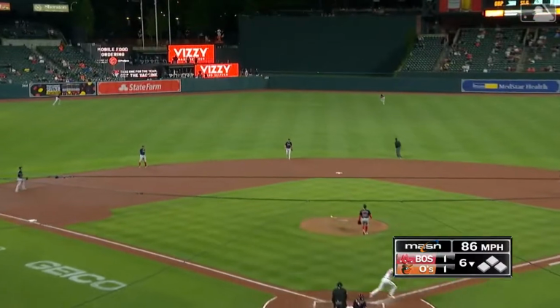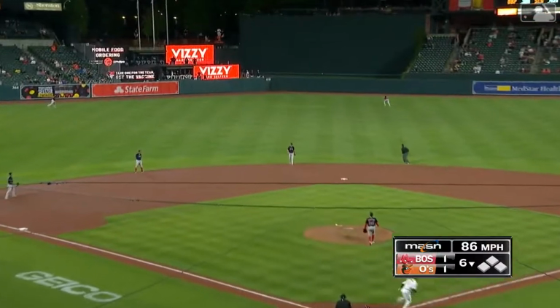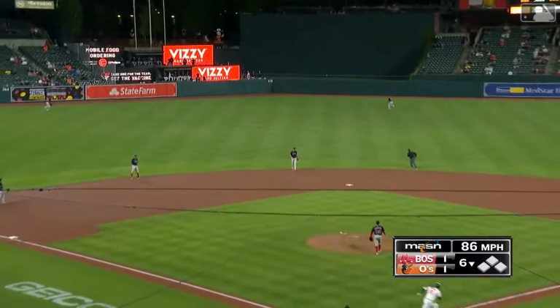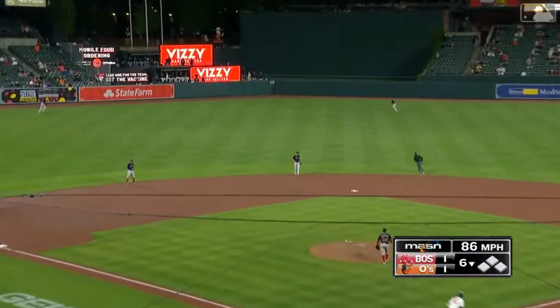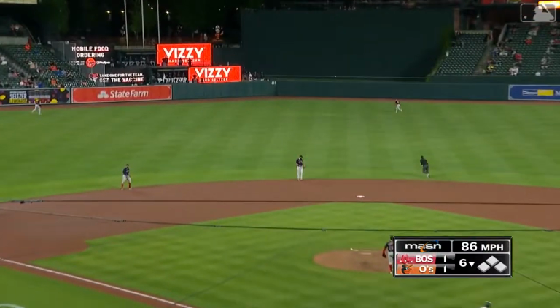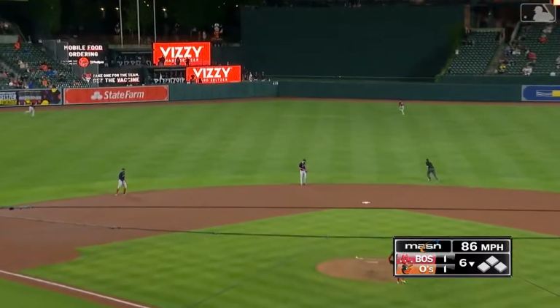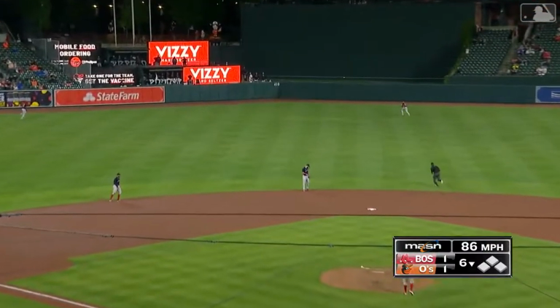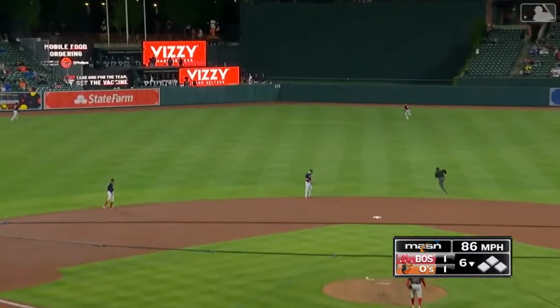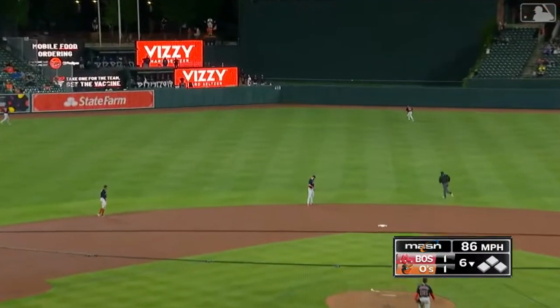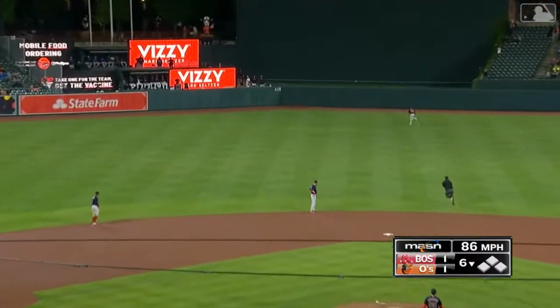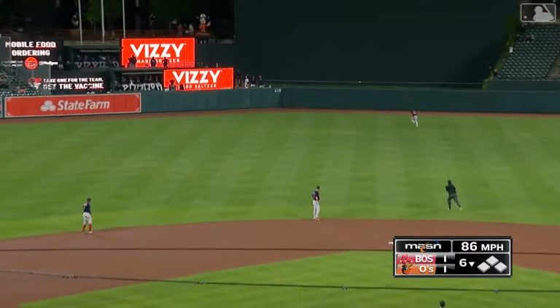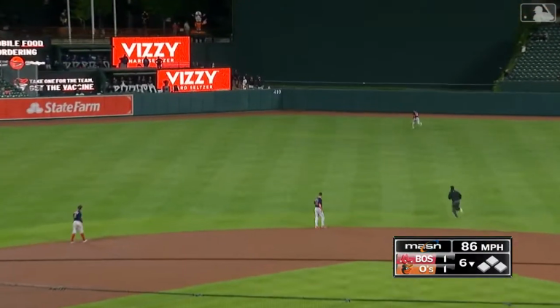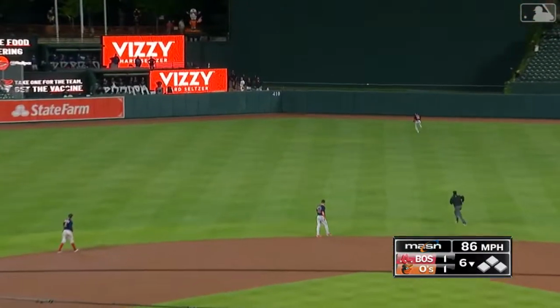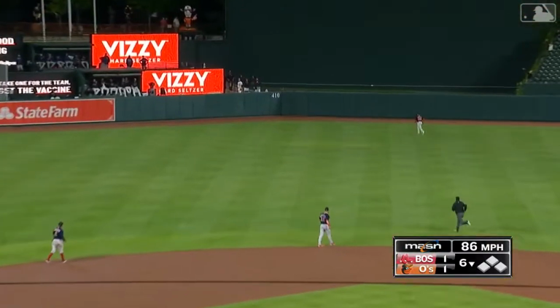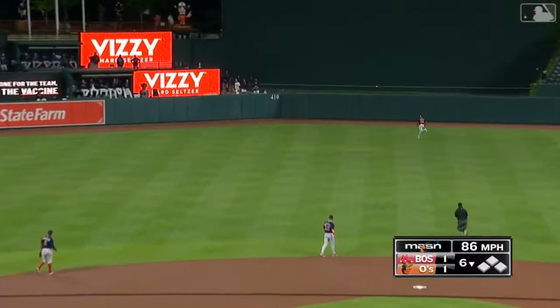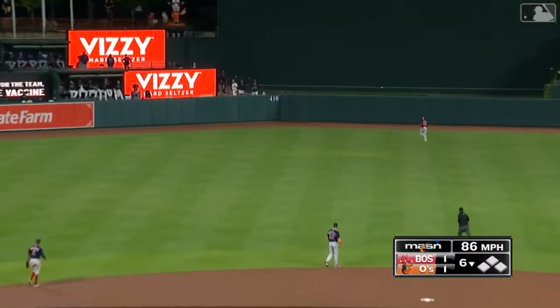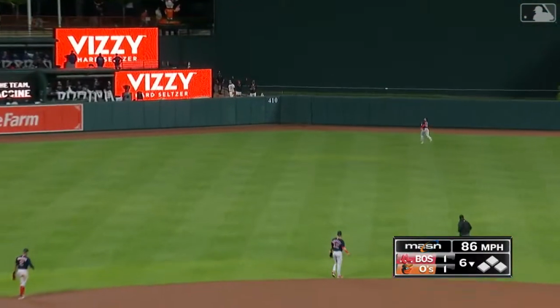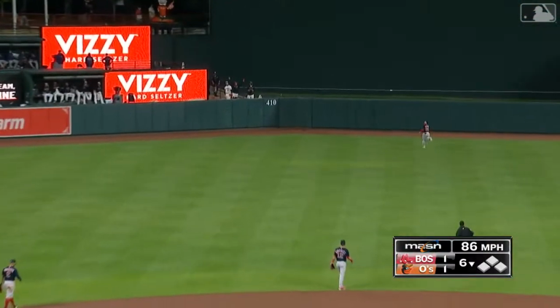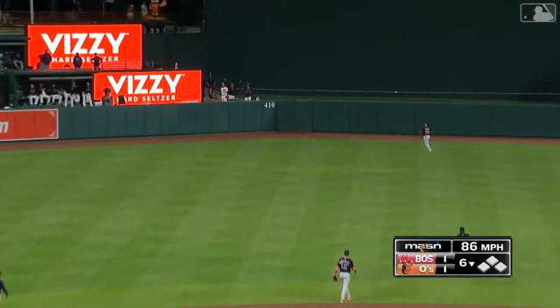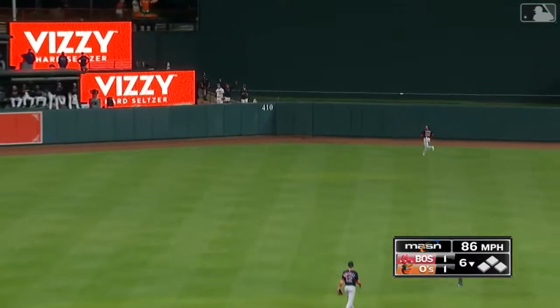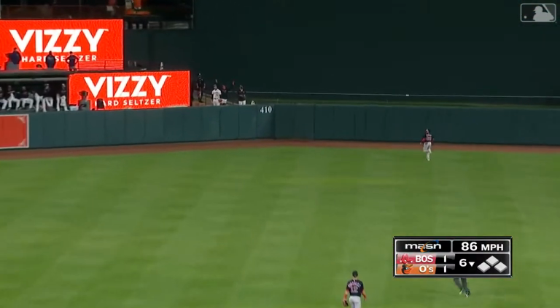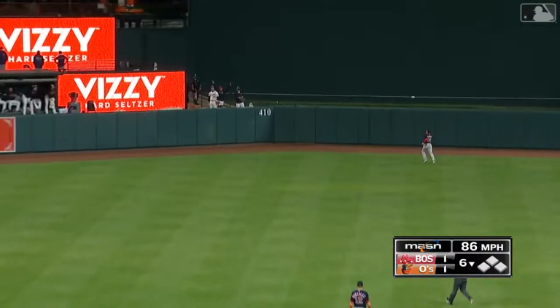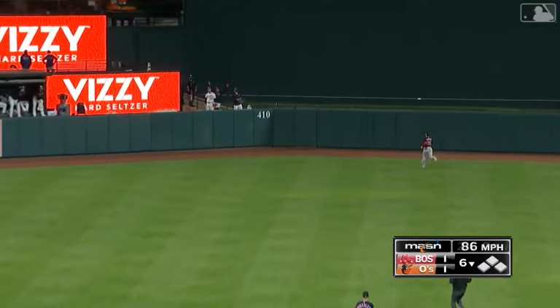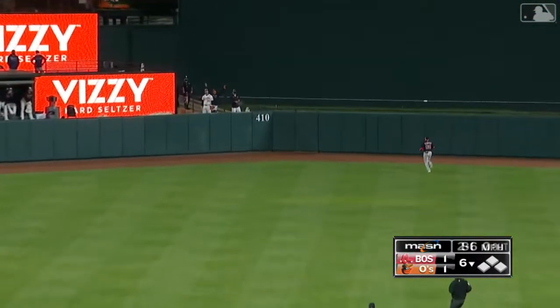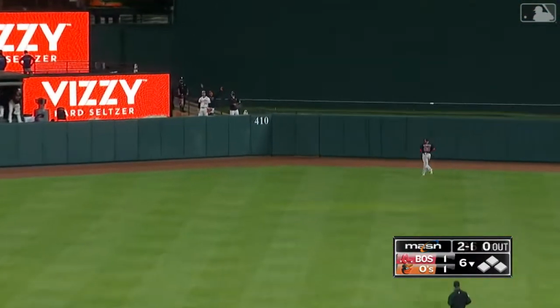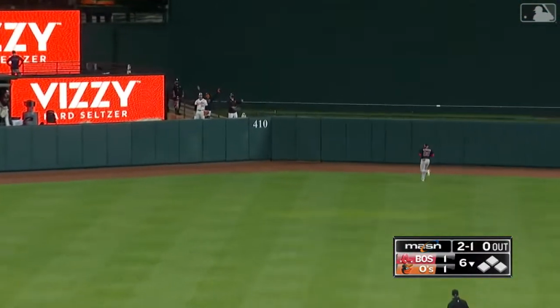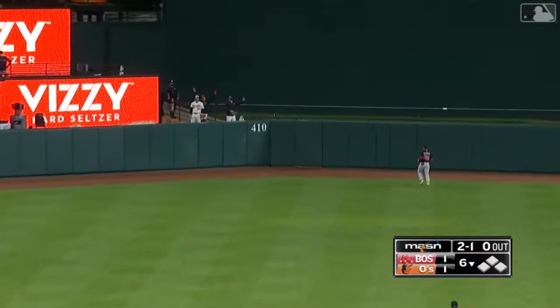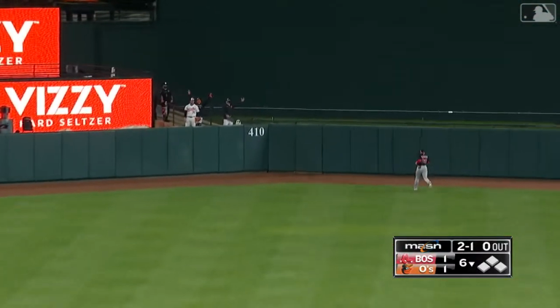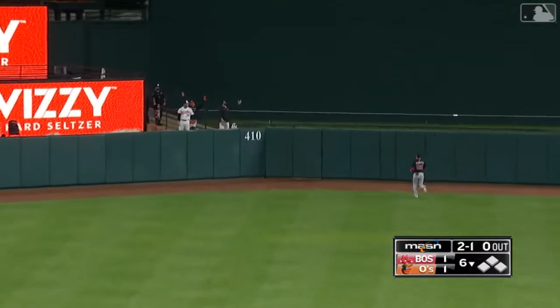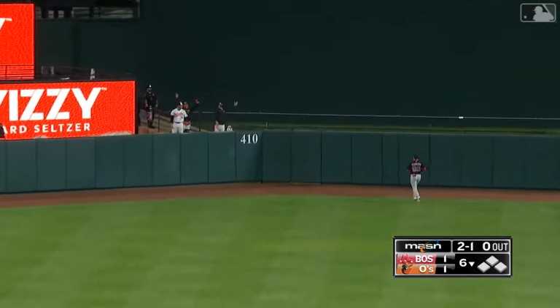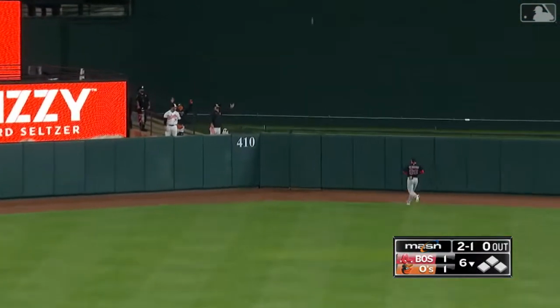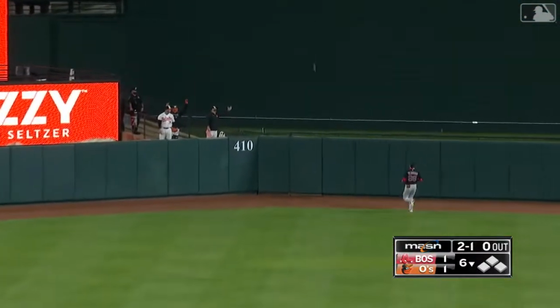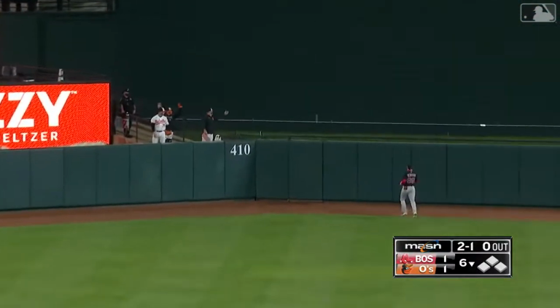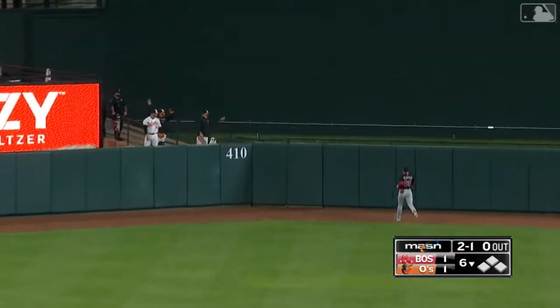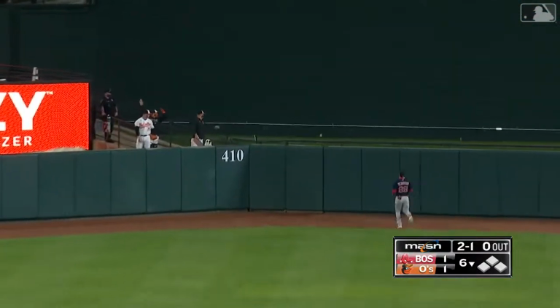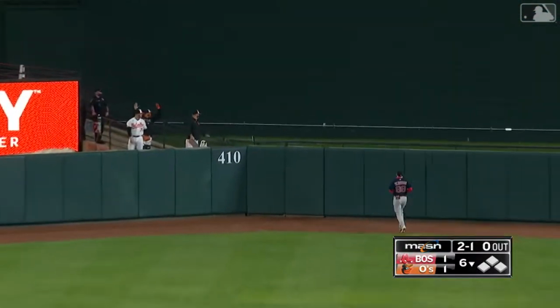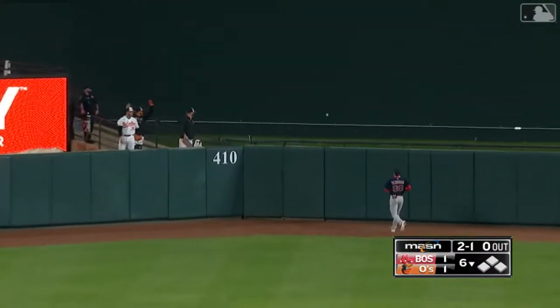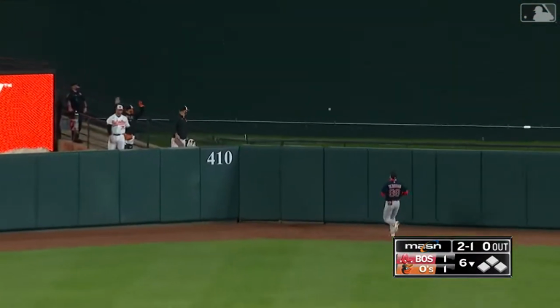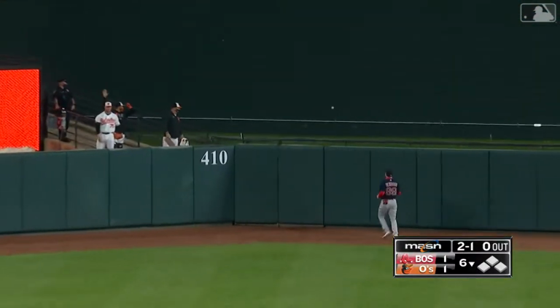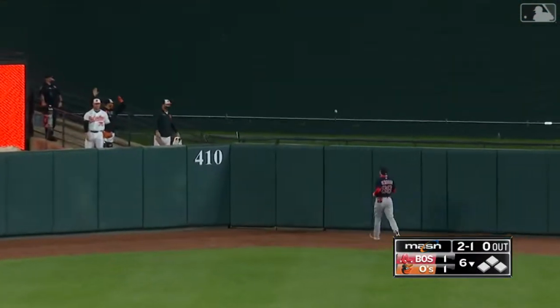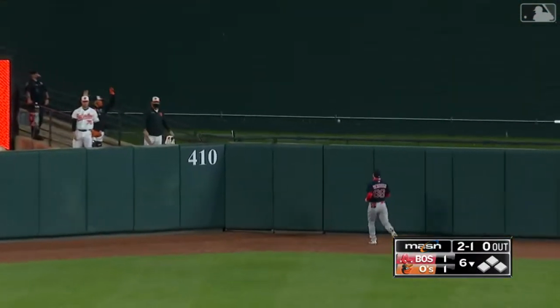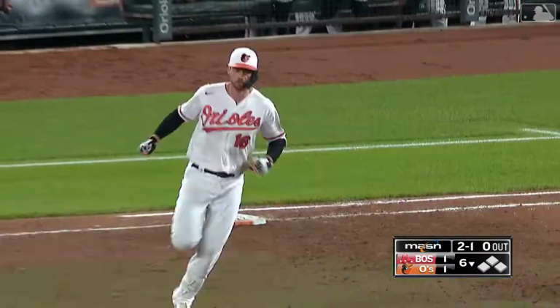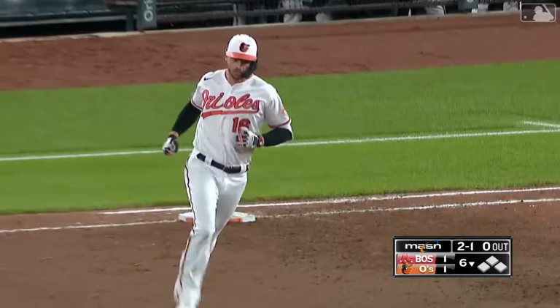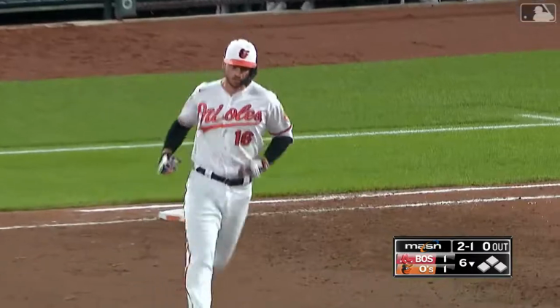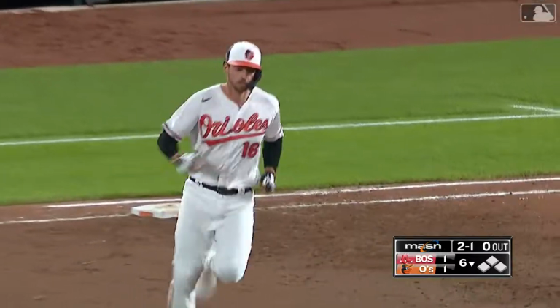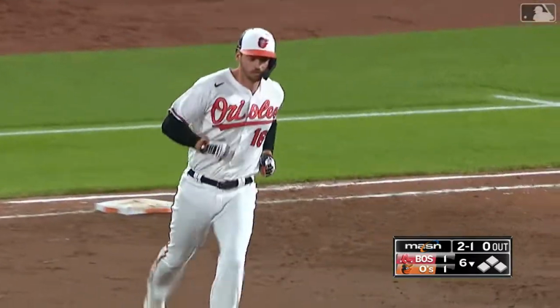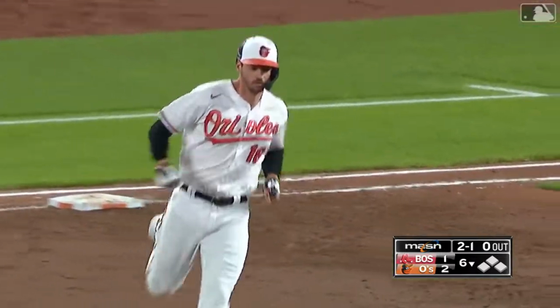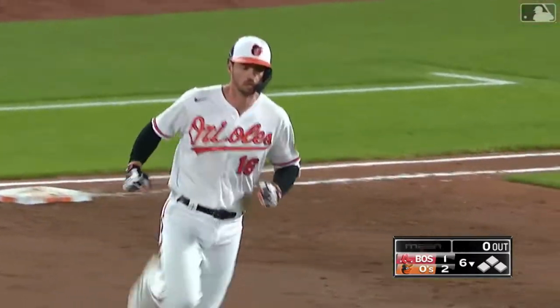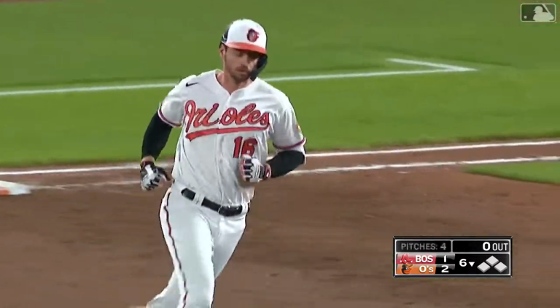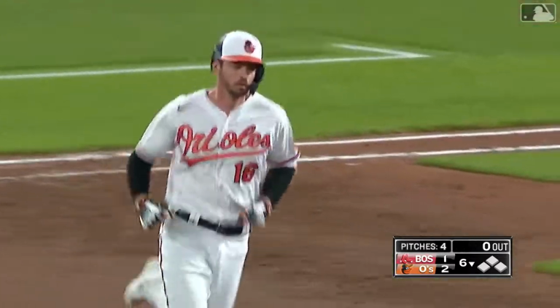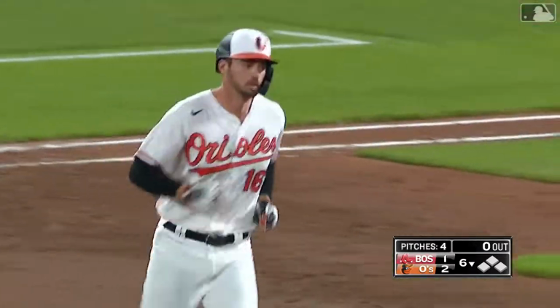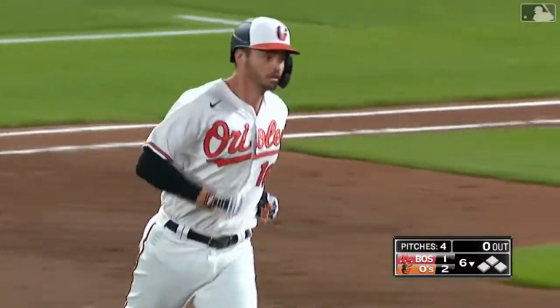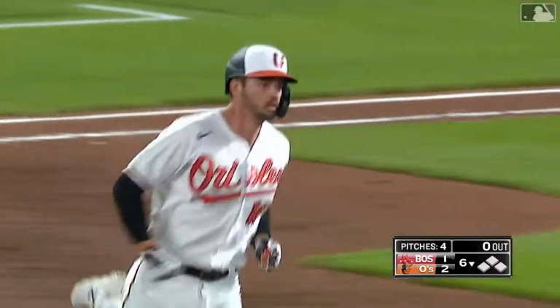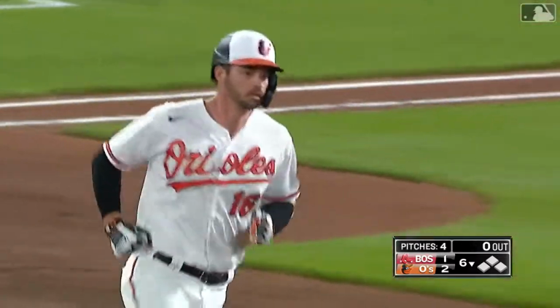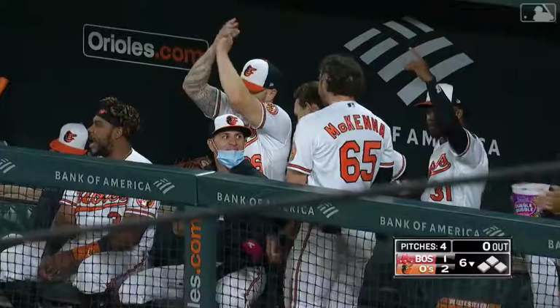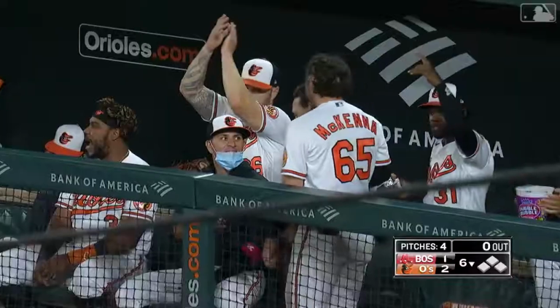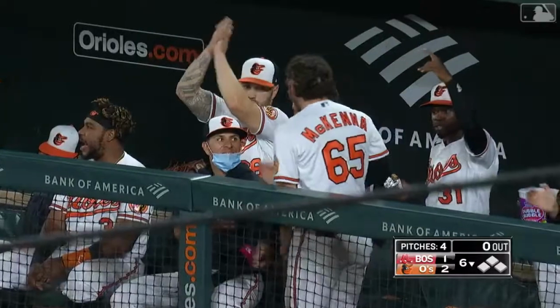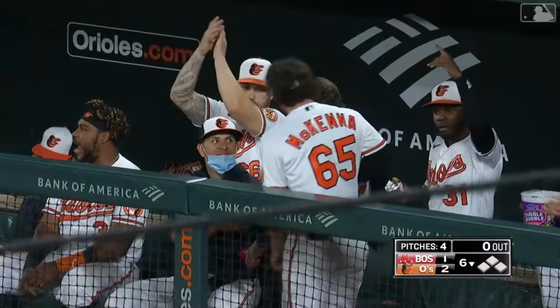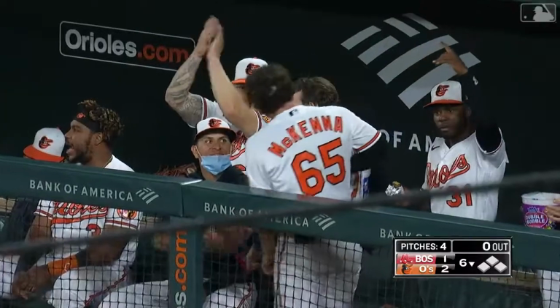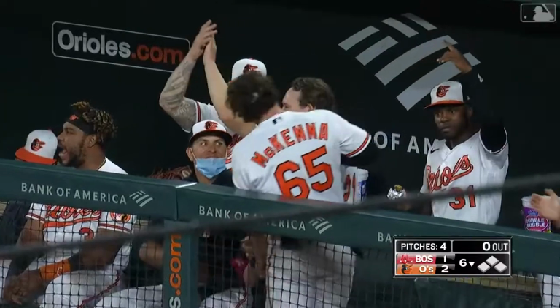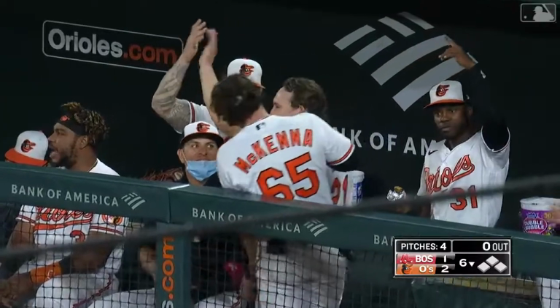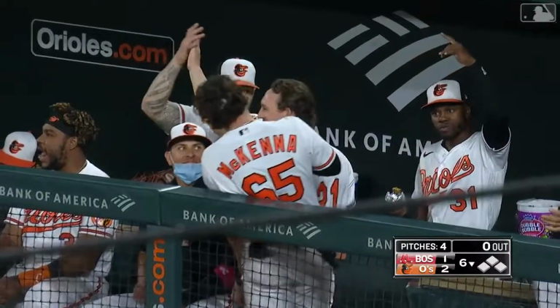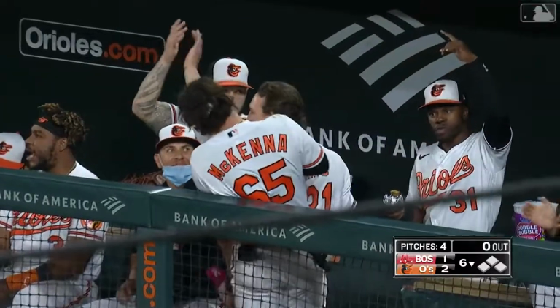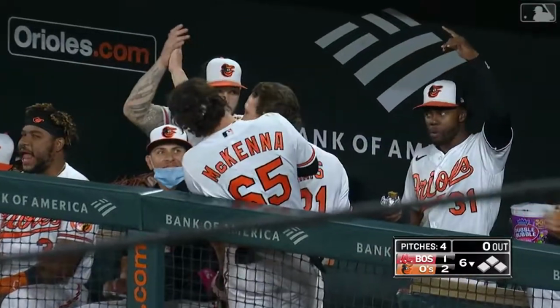Hit well, way back to center field — way back — out of here! Just right at the 410 mark.